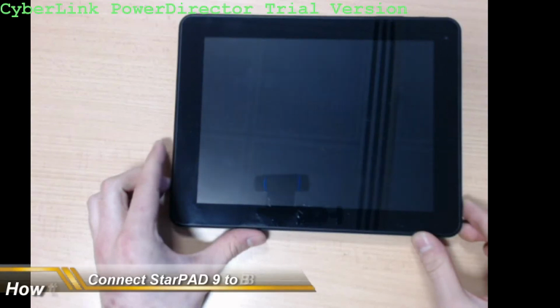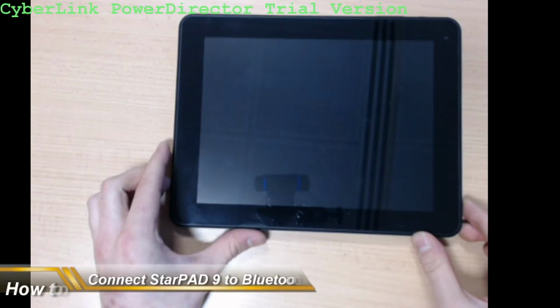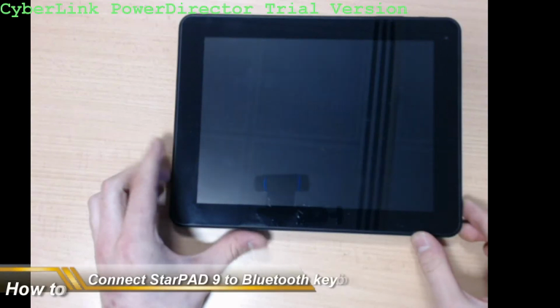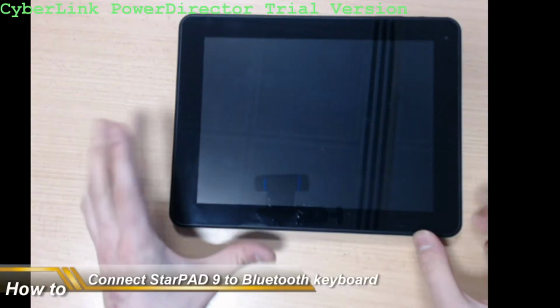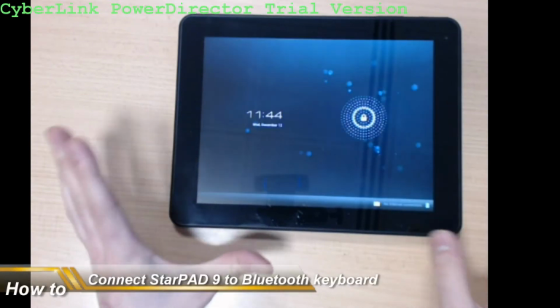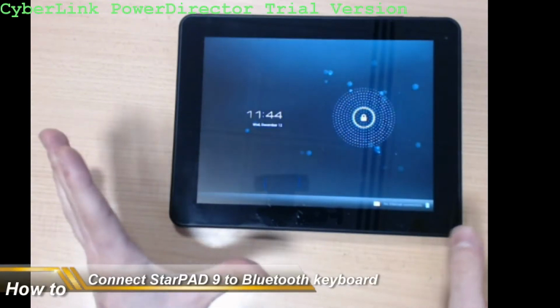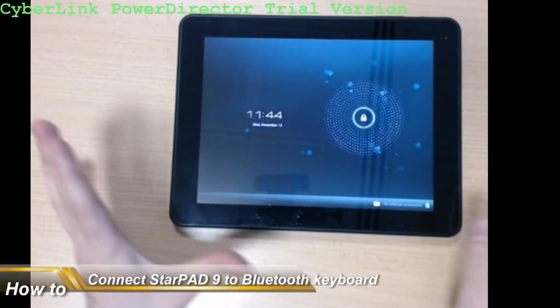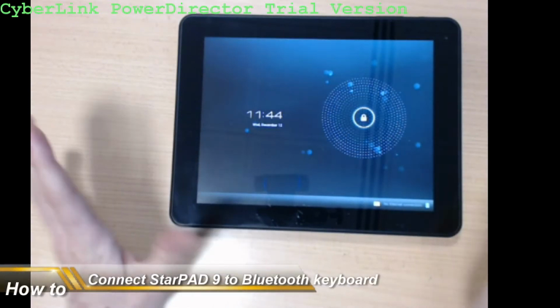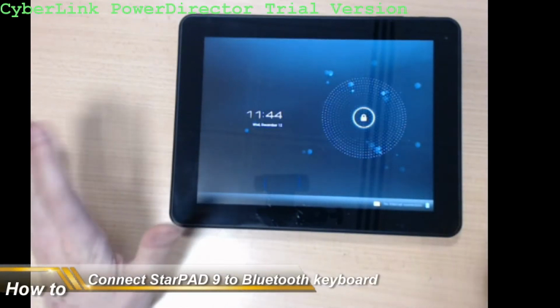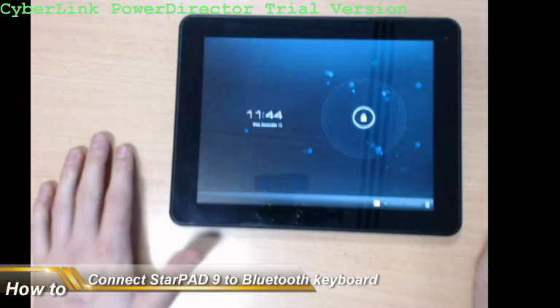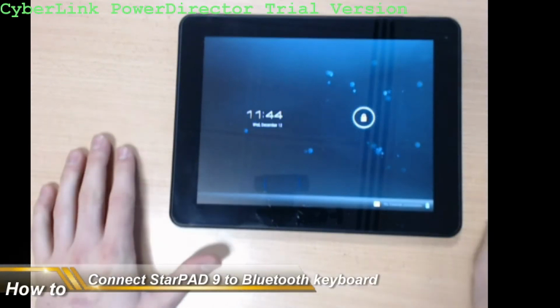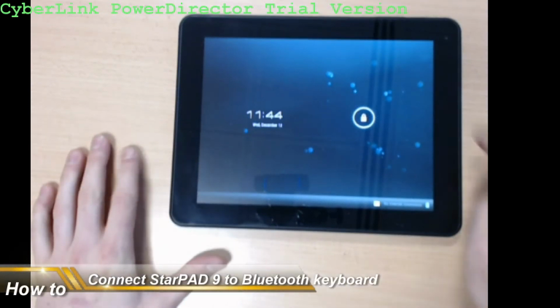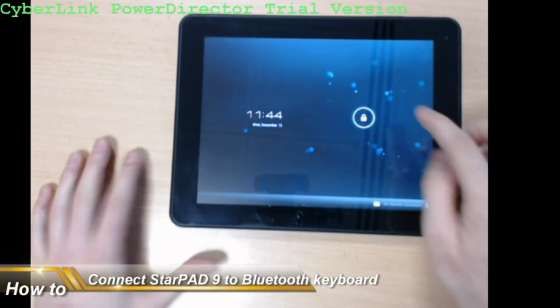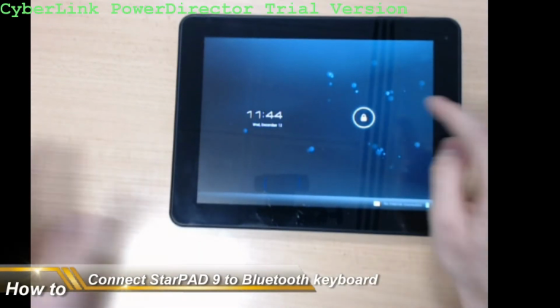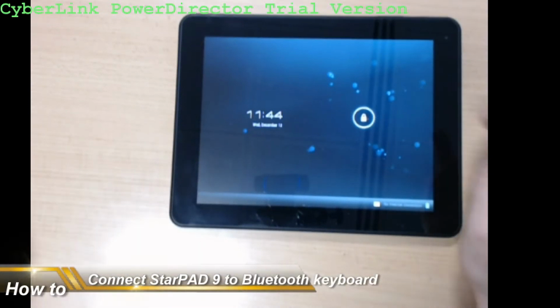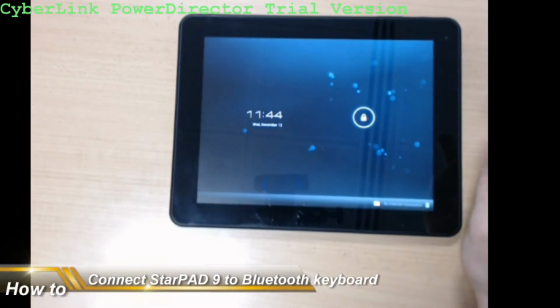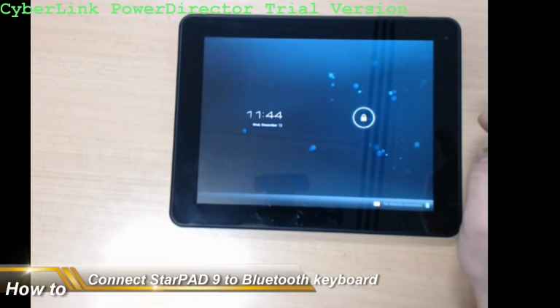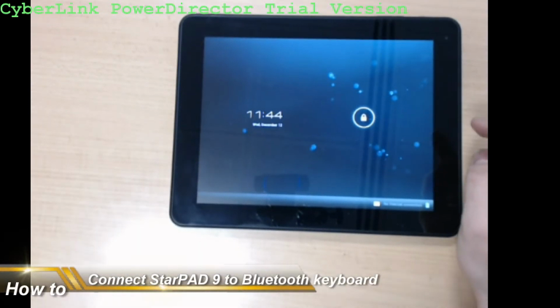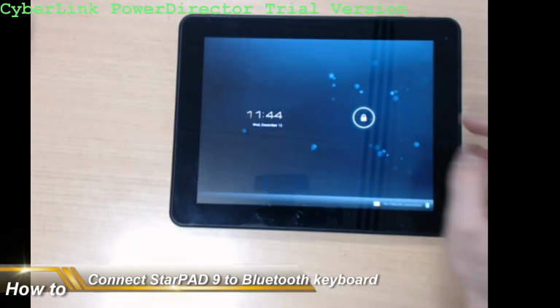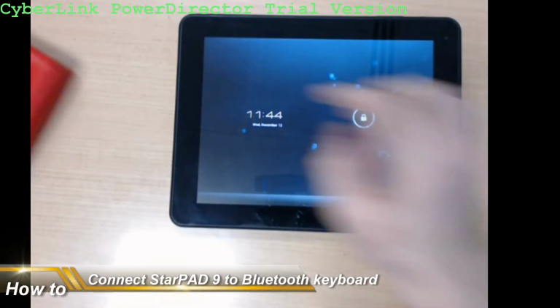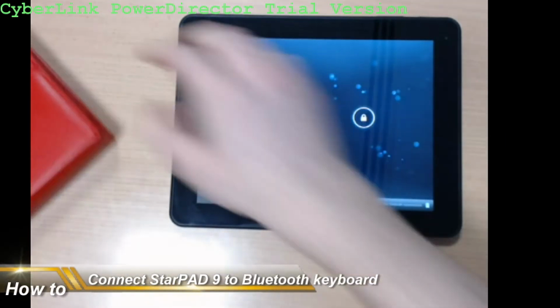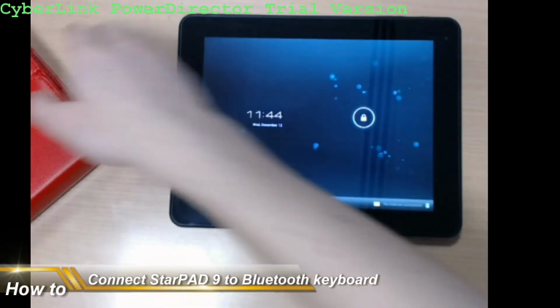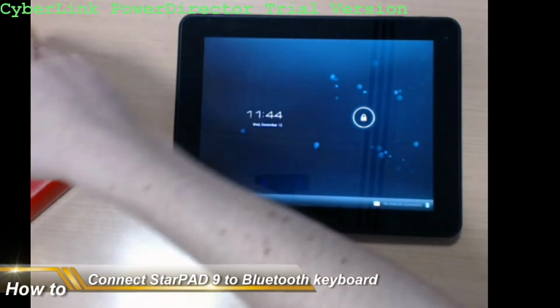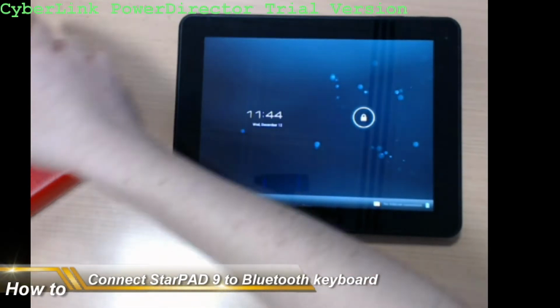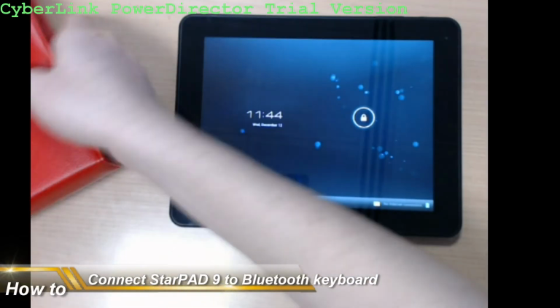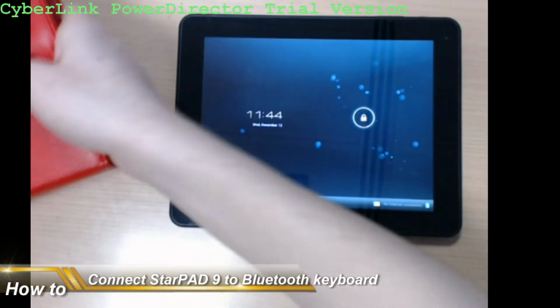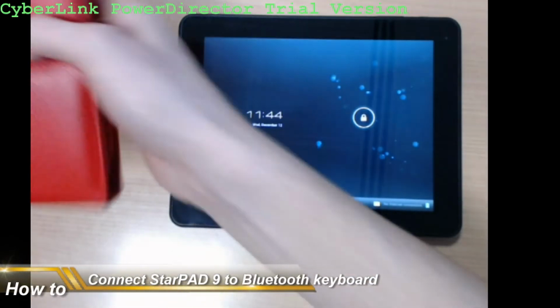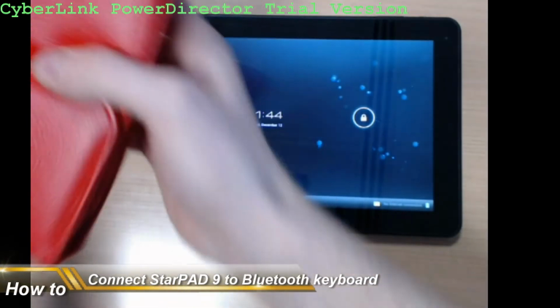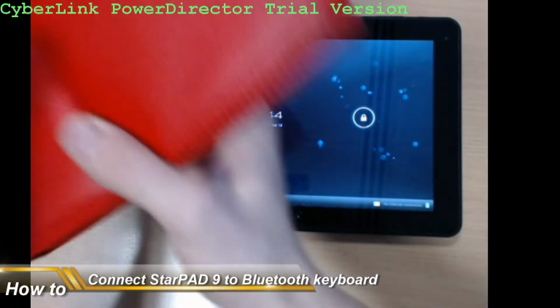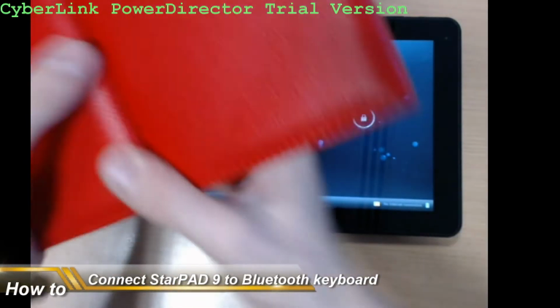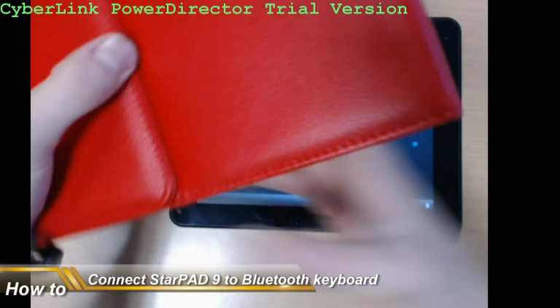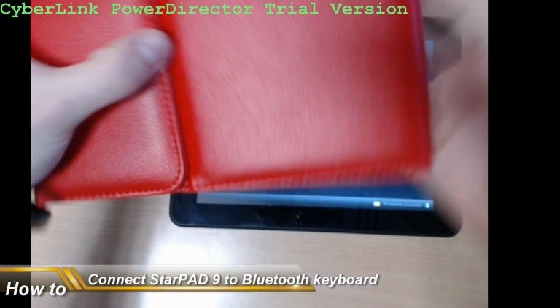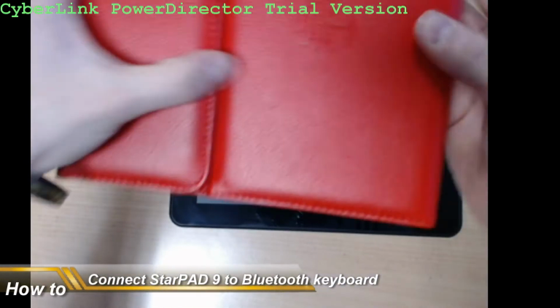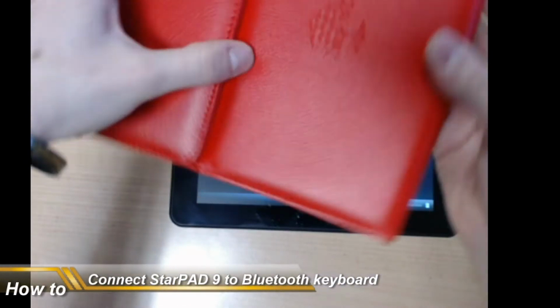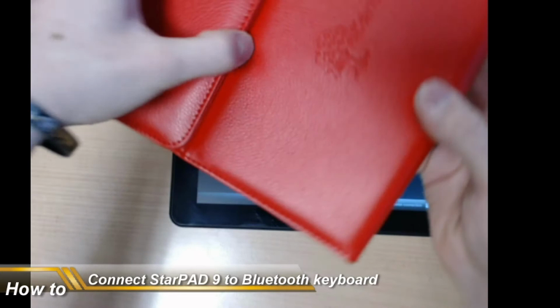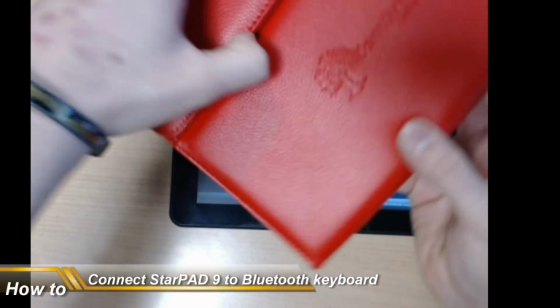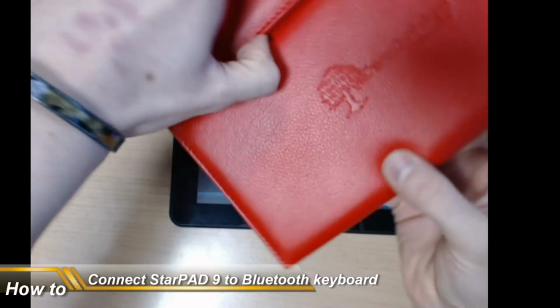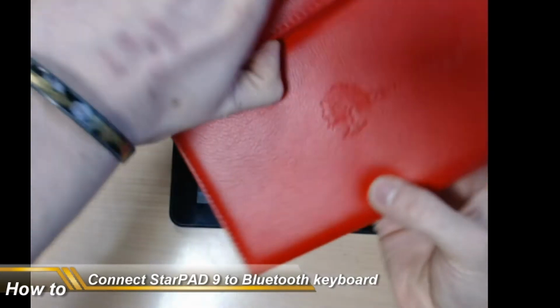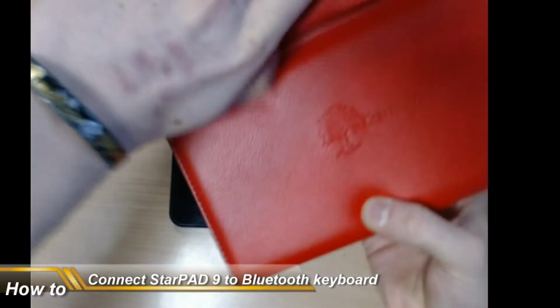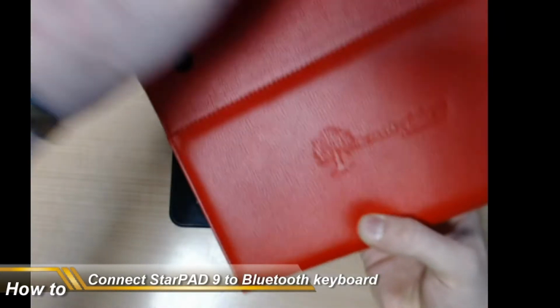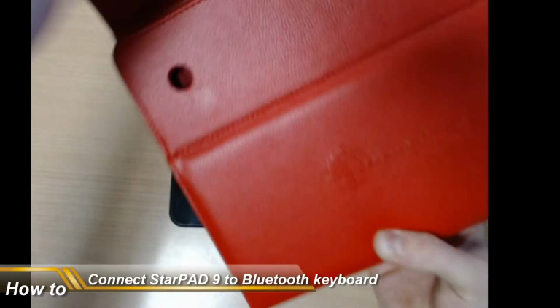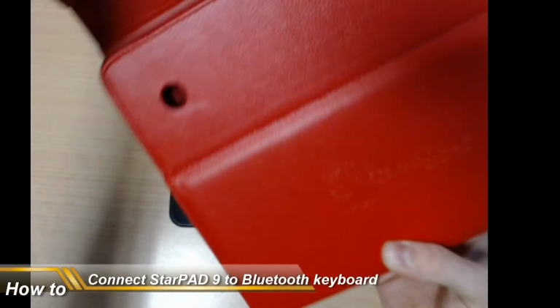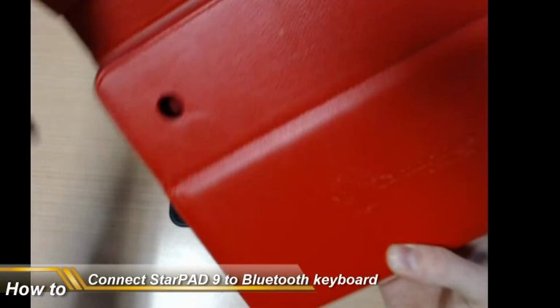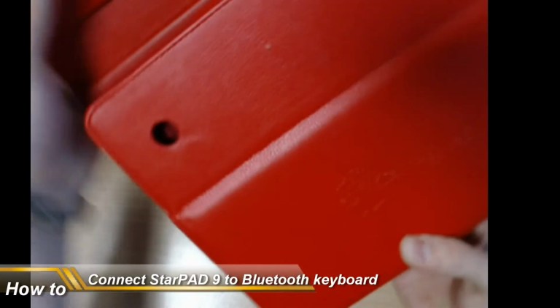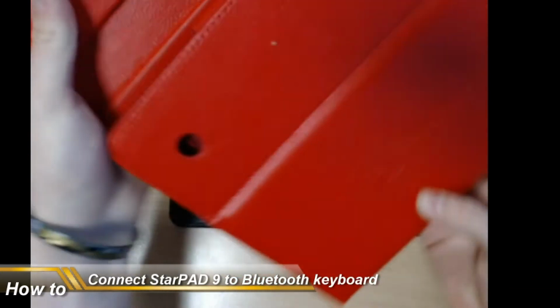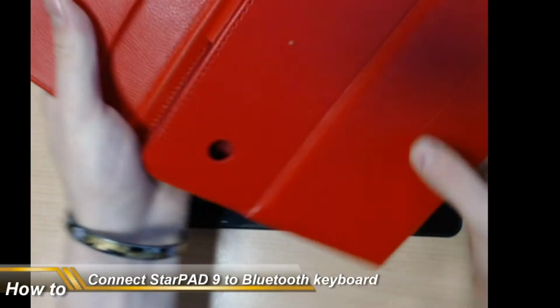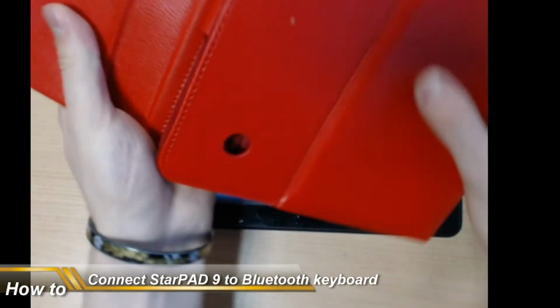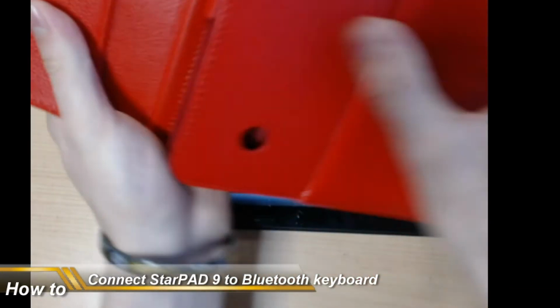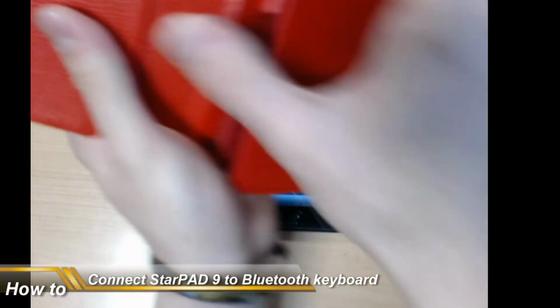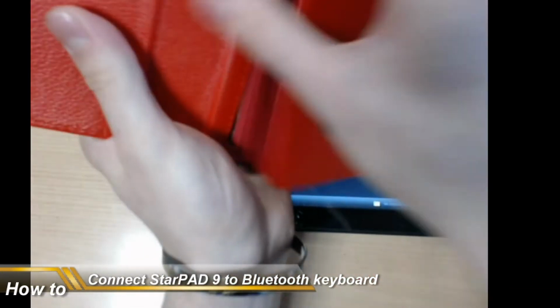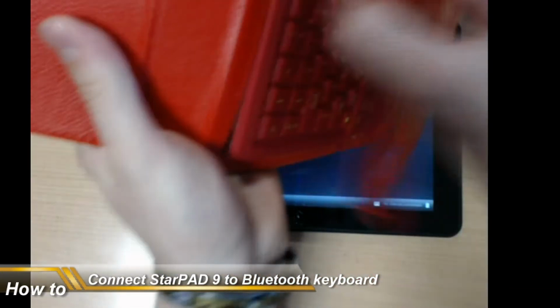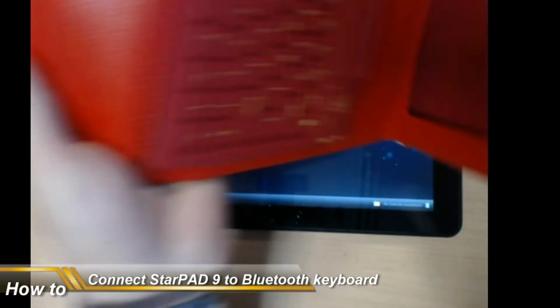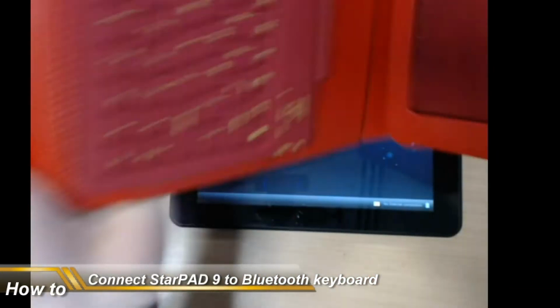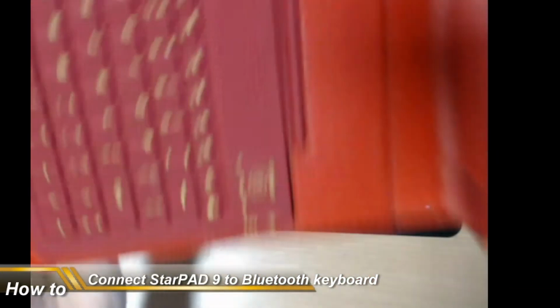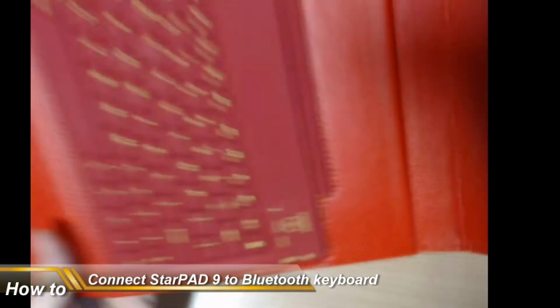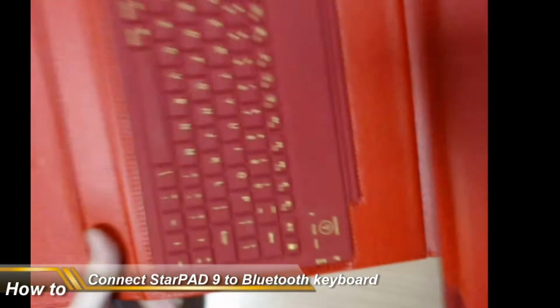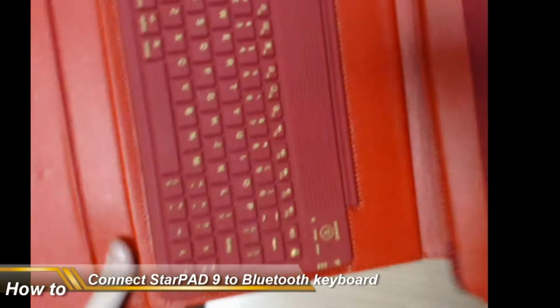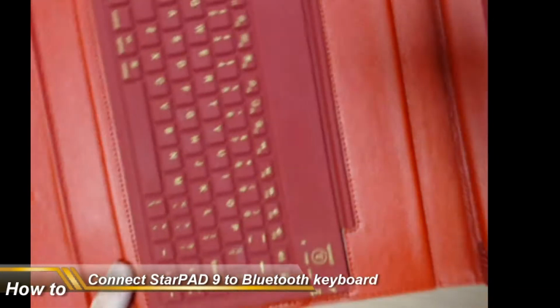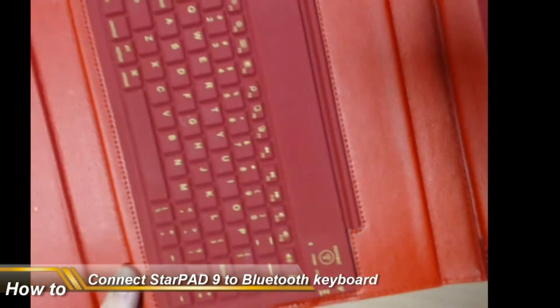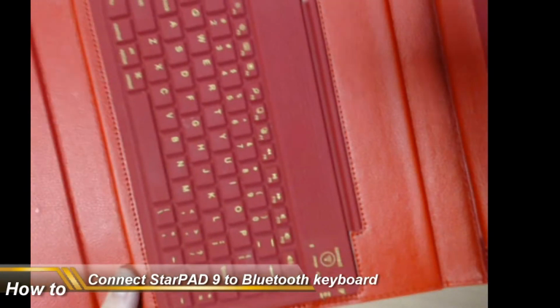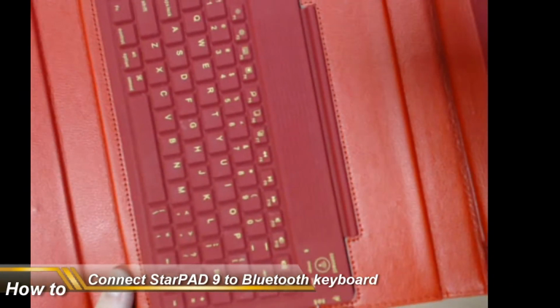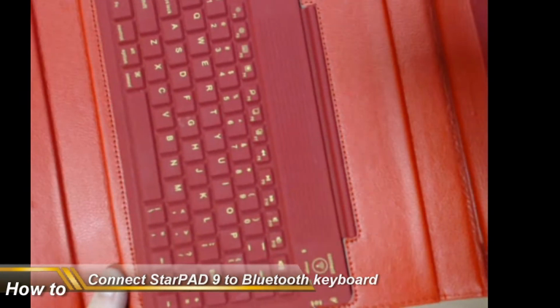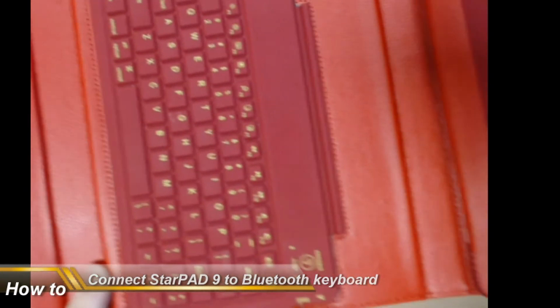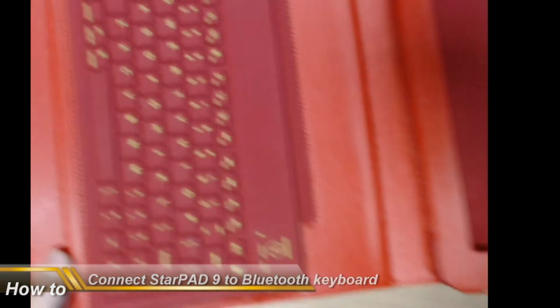Hello, I'm here to show you how to connect your Star Pad 9 to this lovely keyboard.